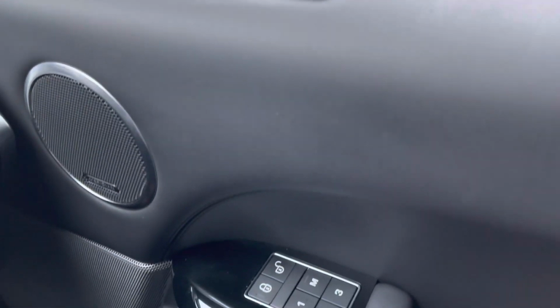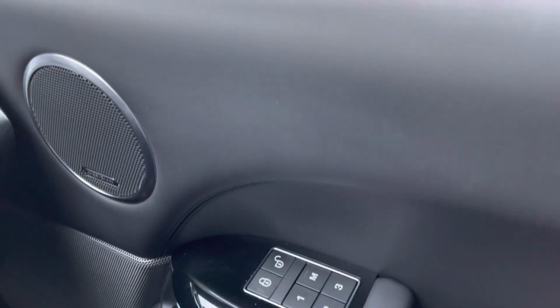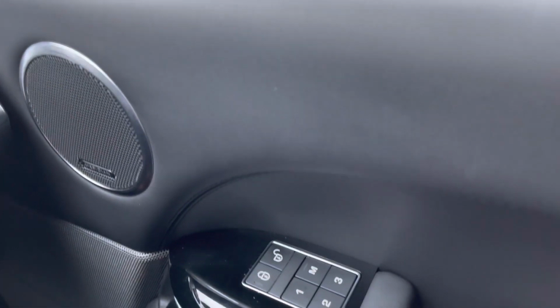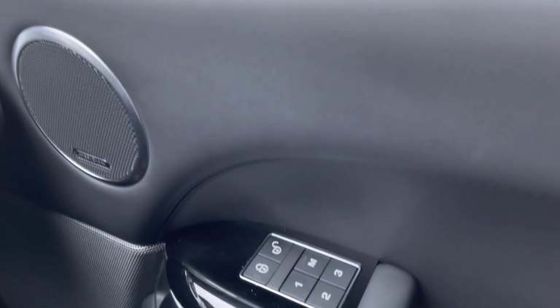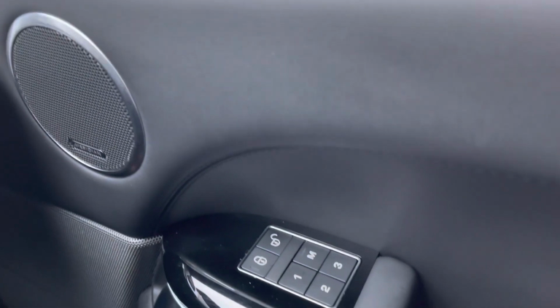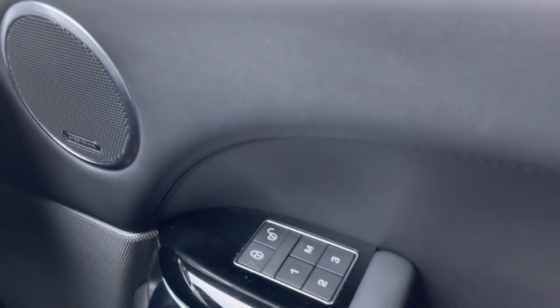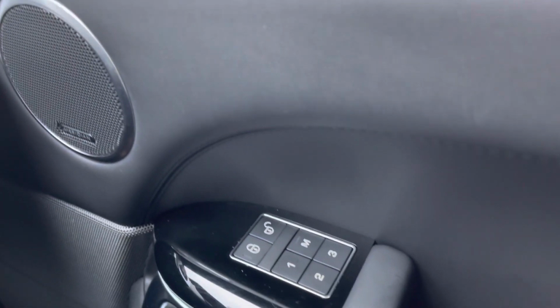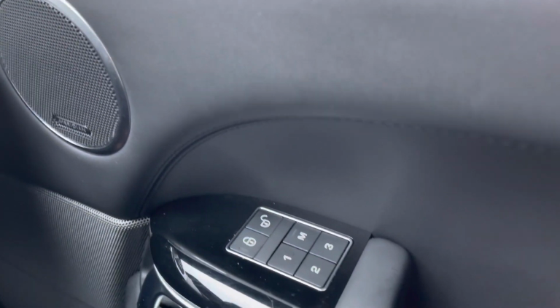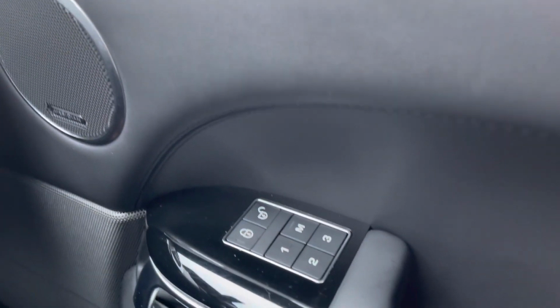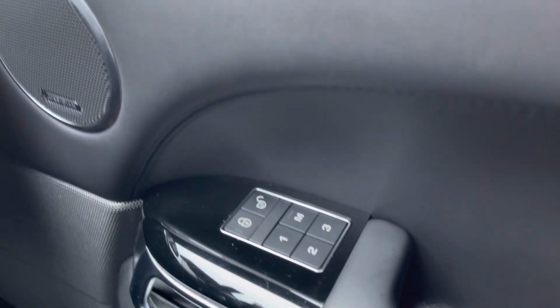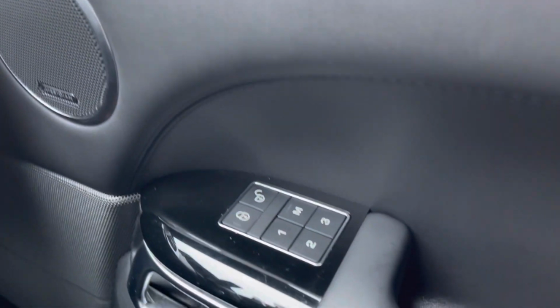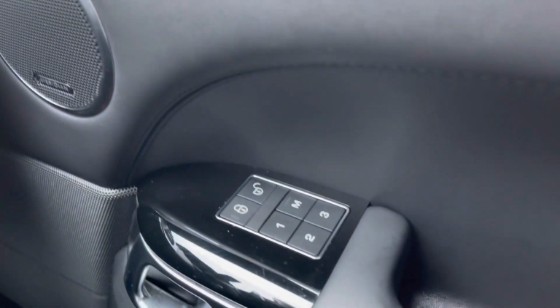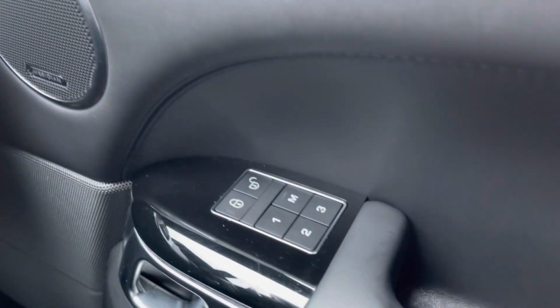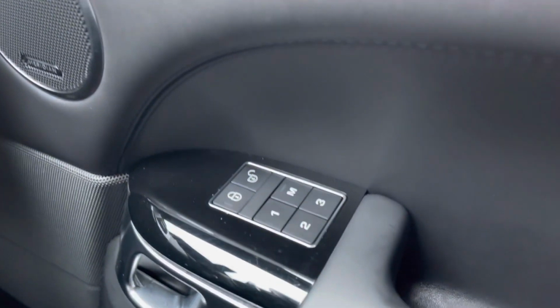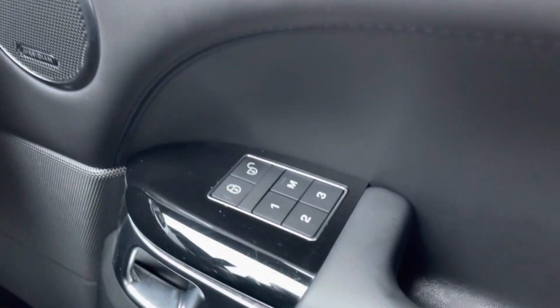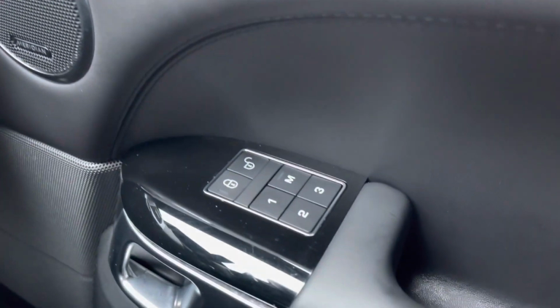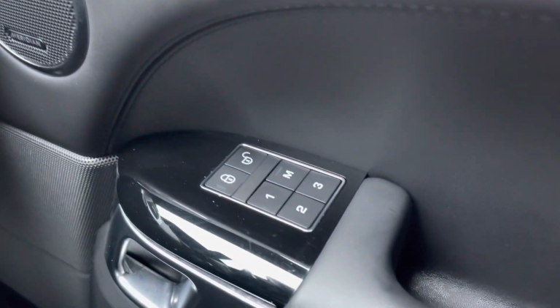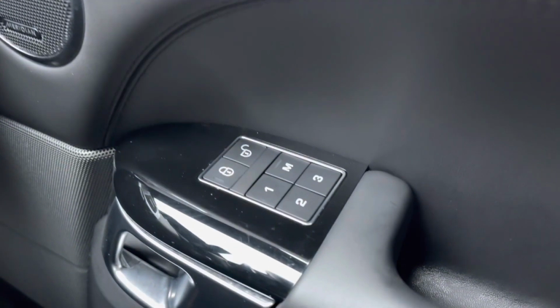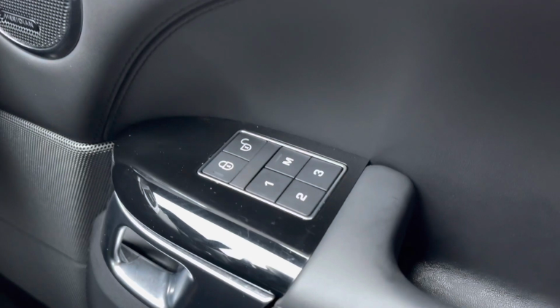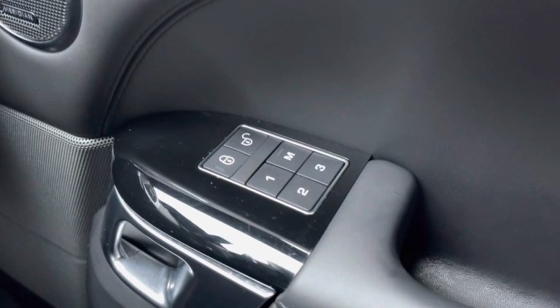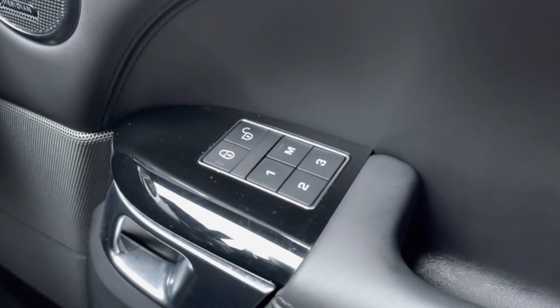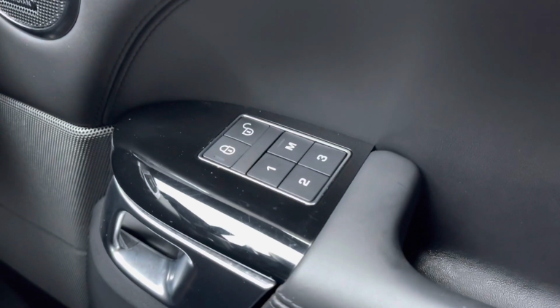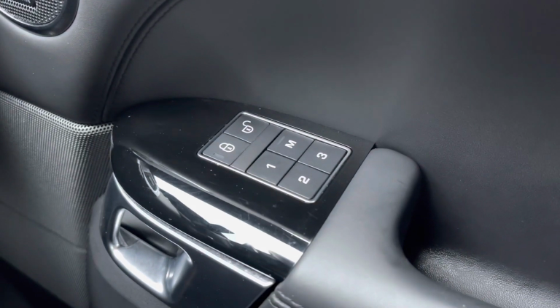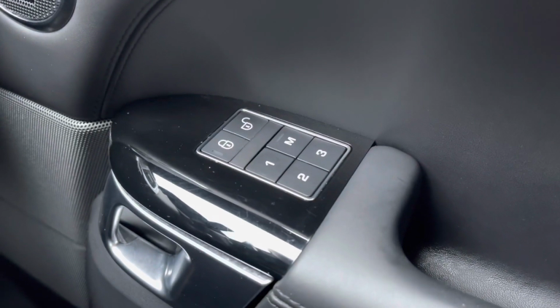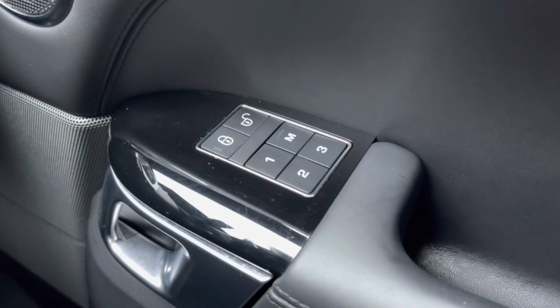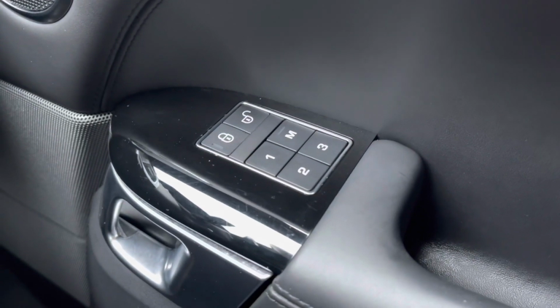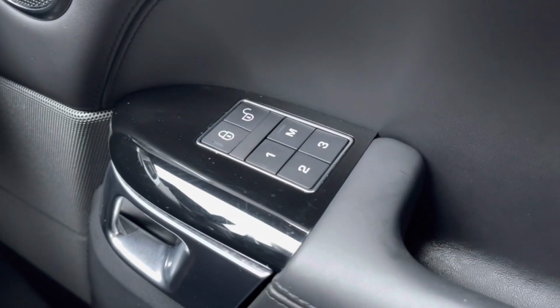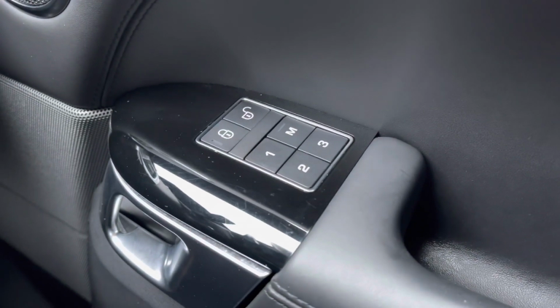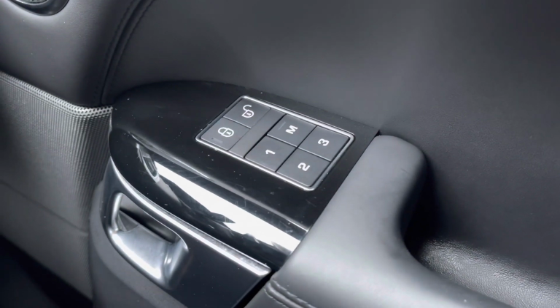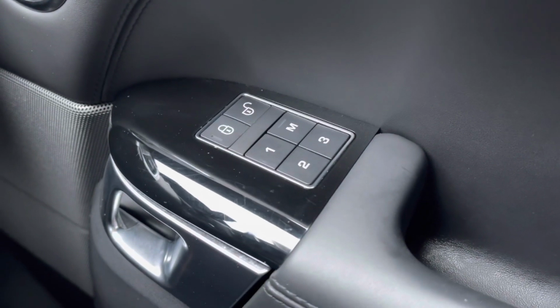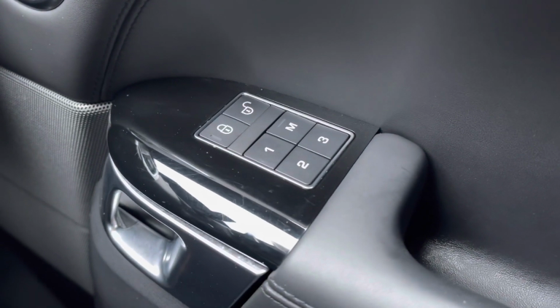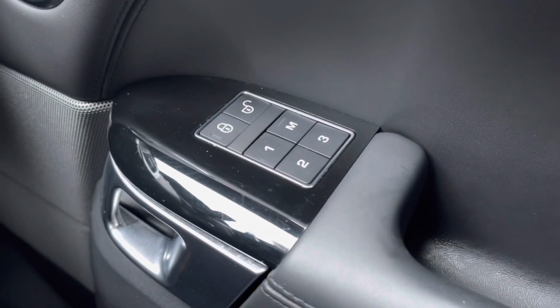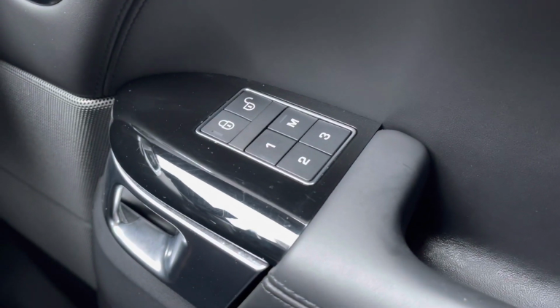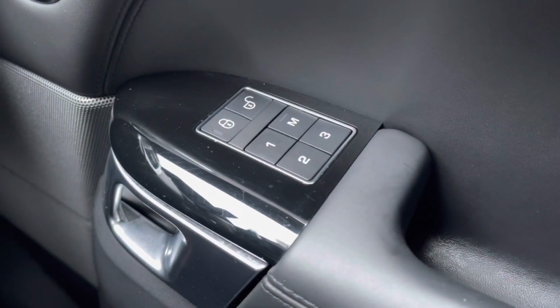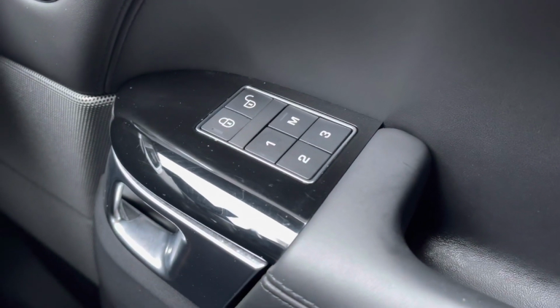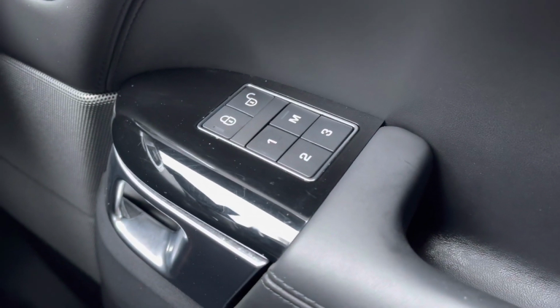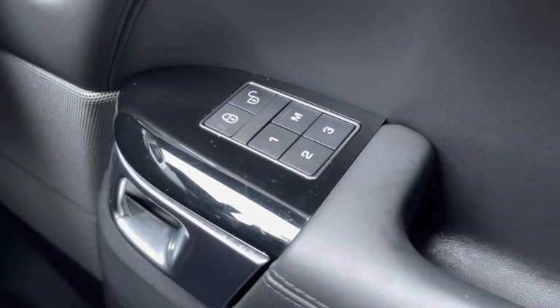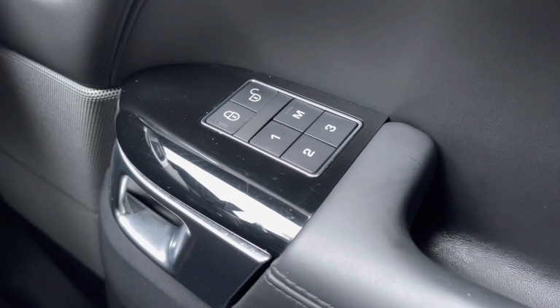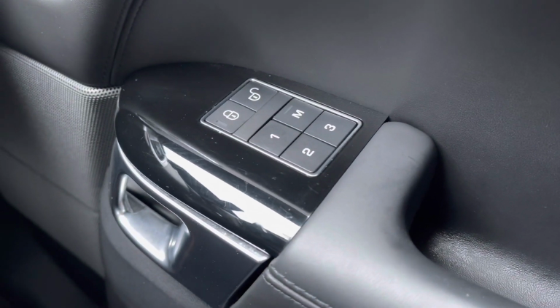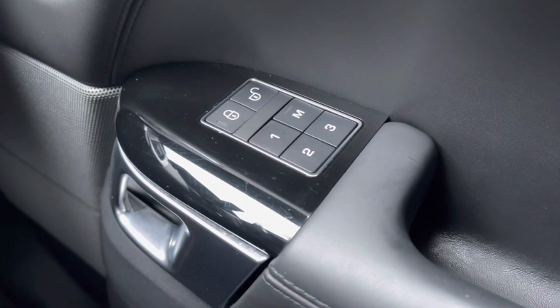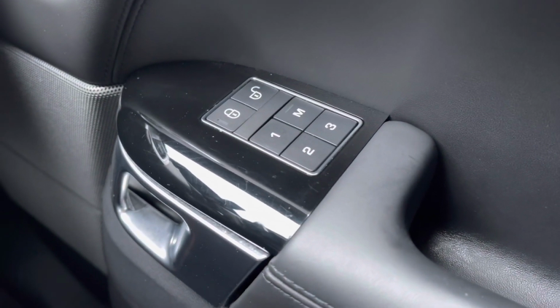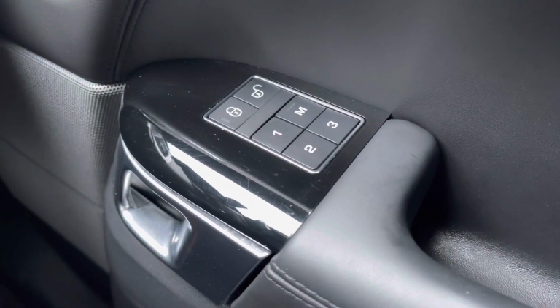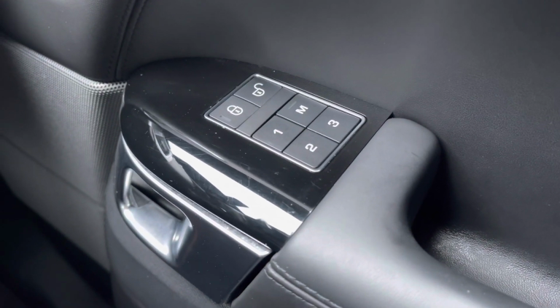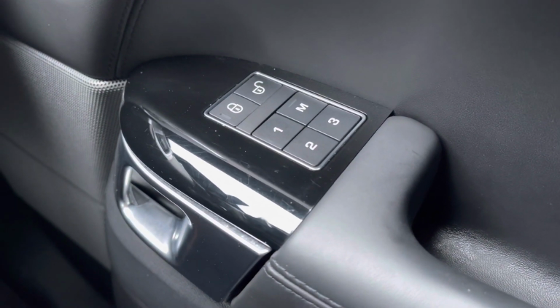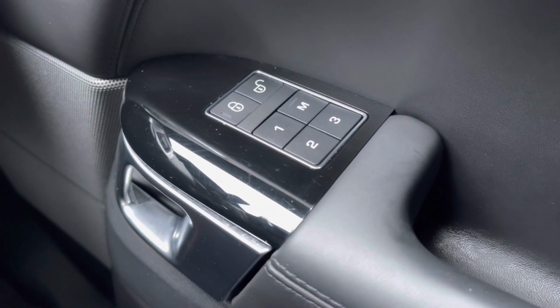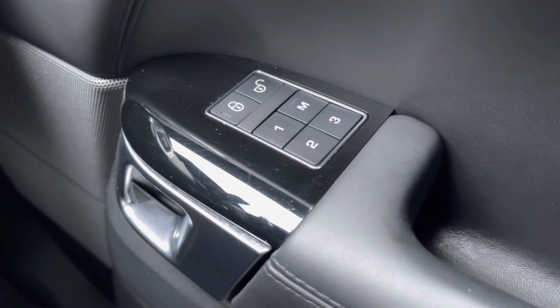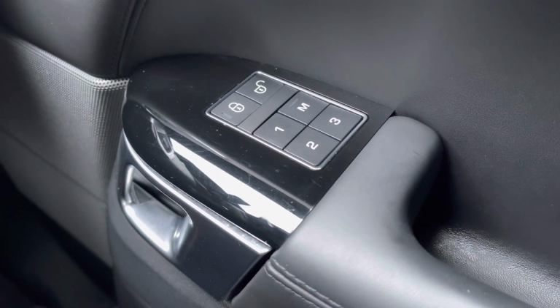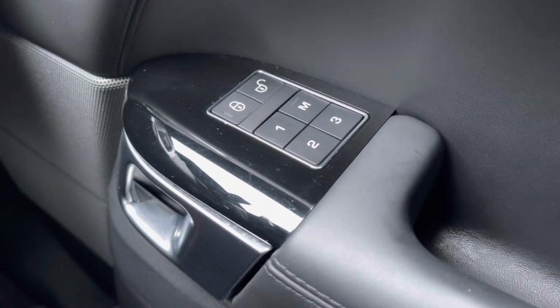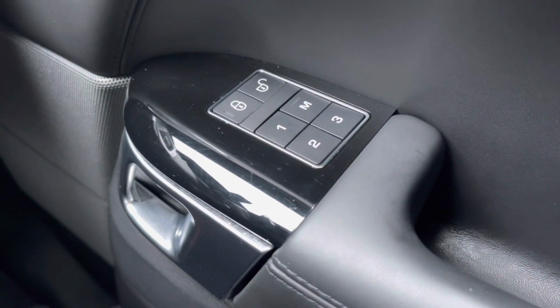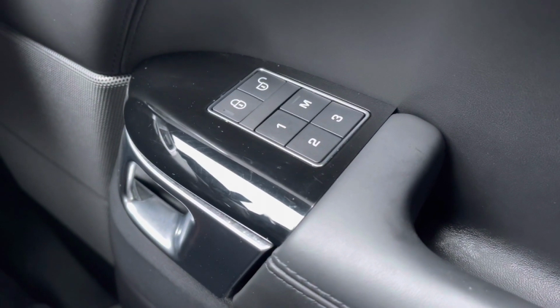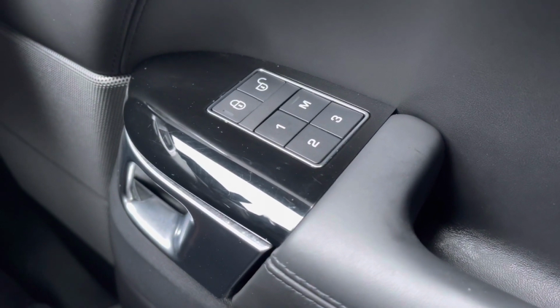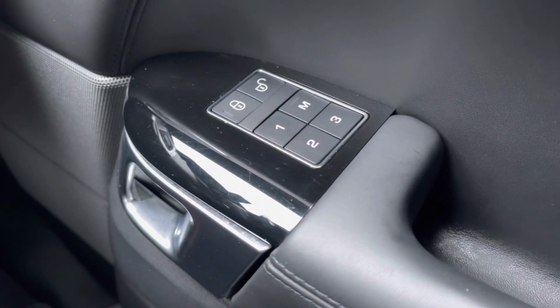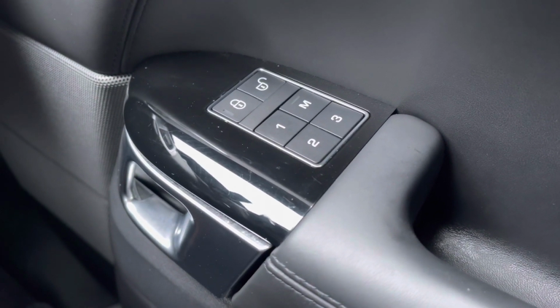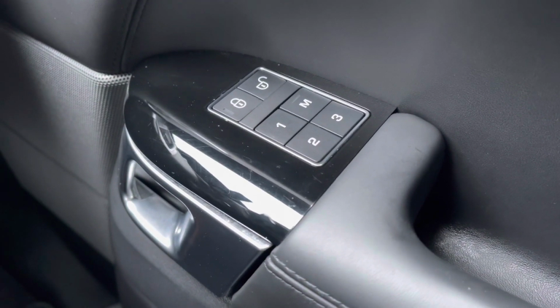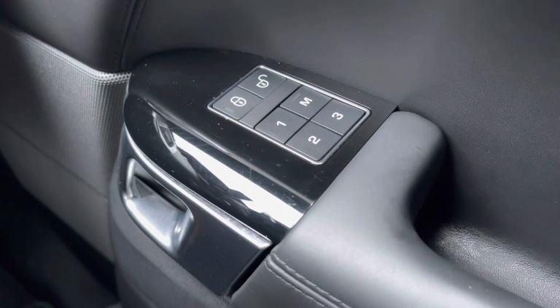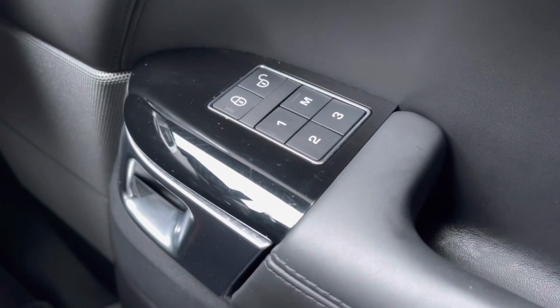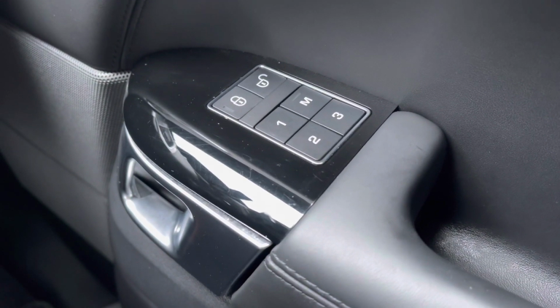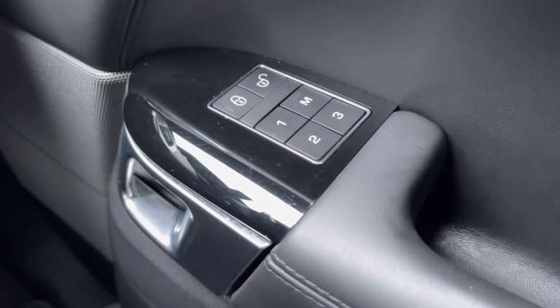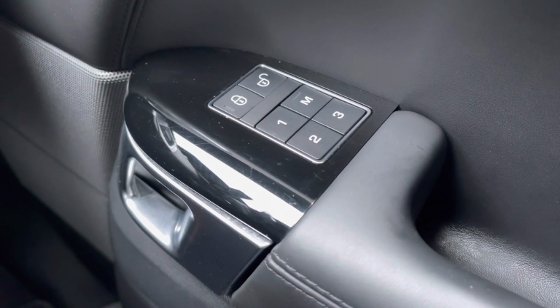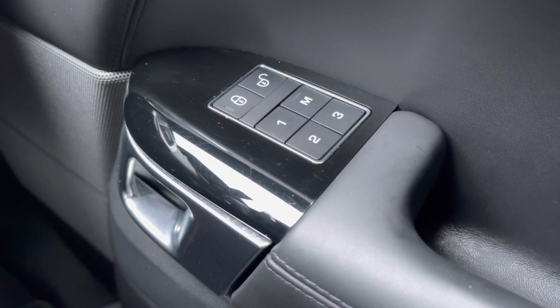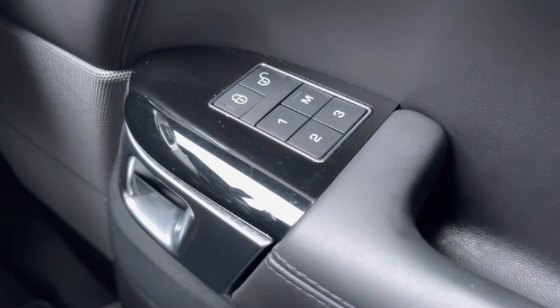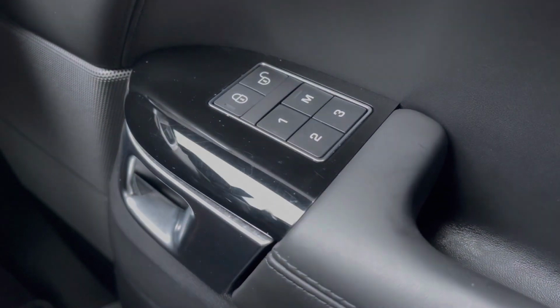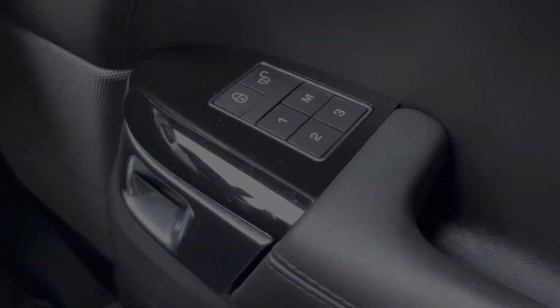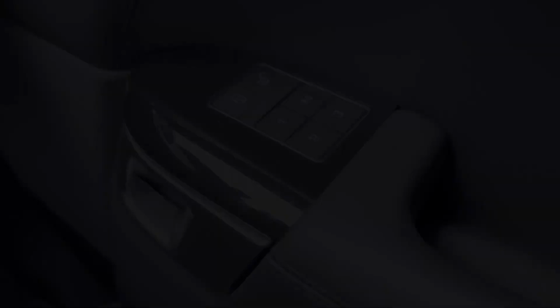Just moving down your door, you'll find your memory seat function to ensure that every journey can be as comfortable as the last one you took.